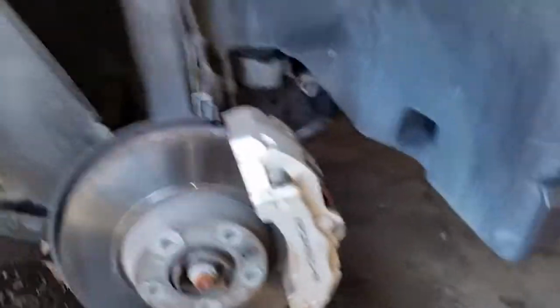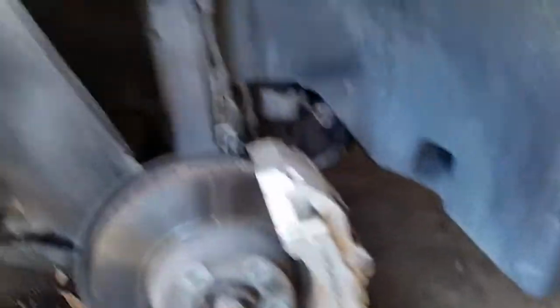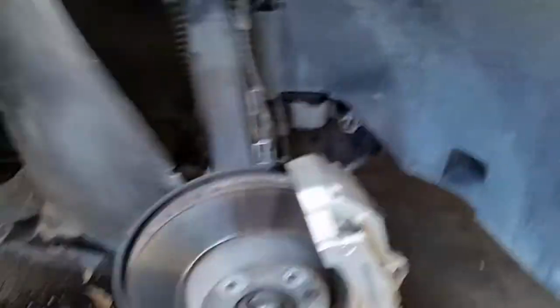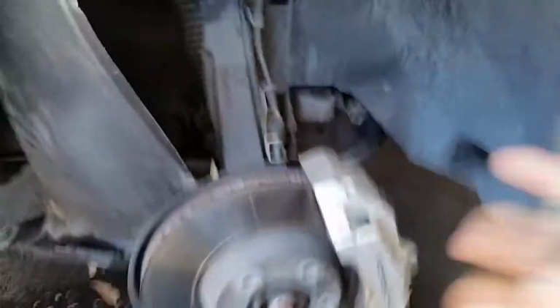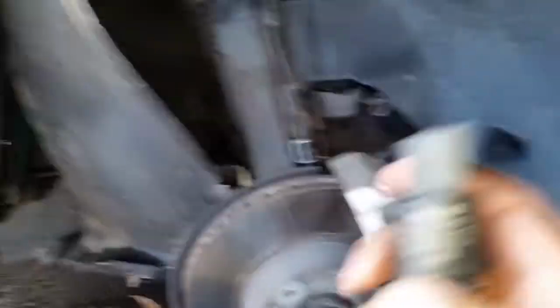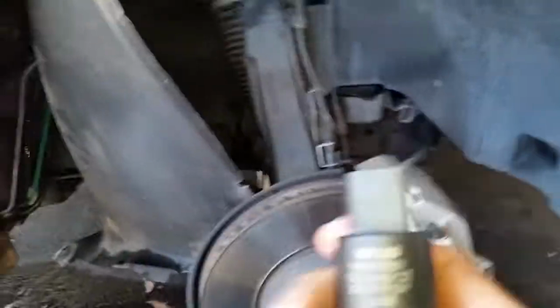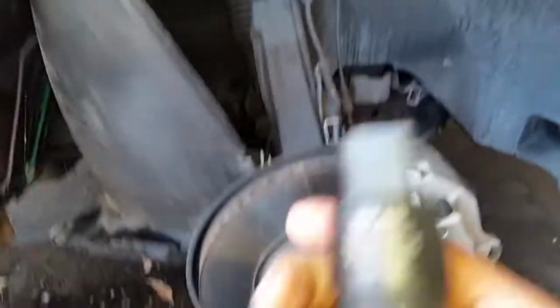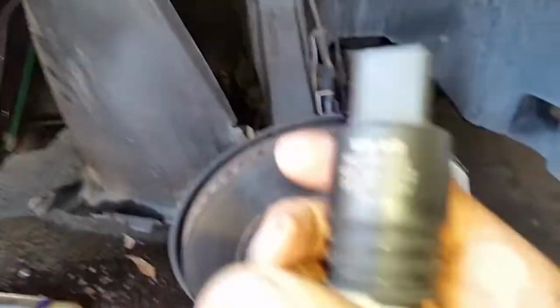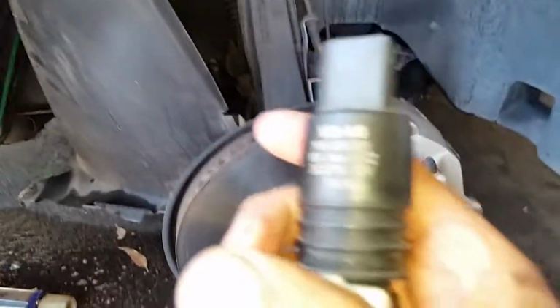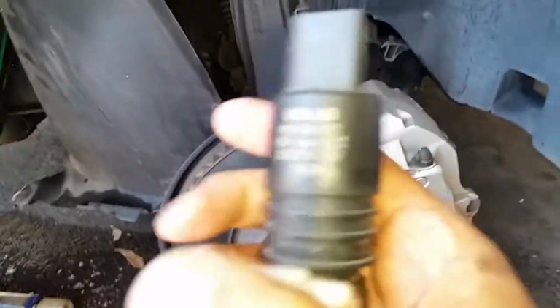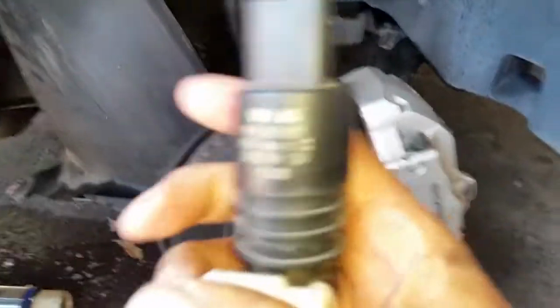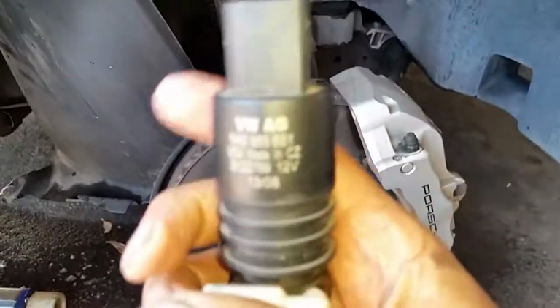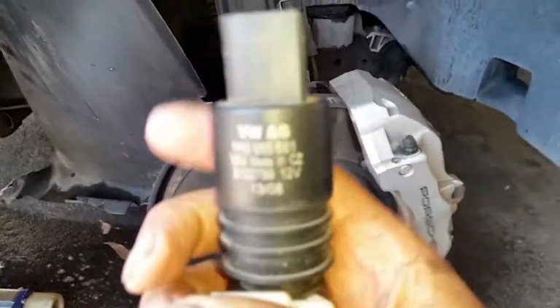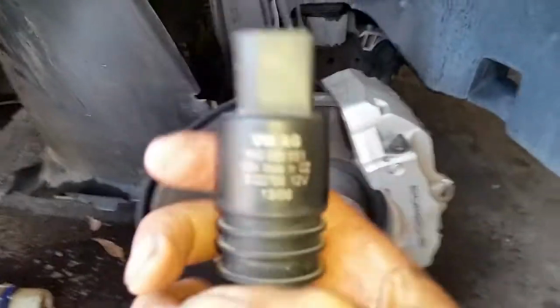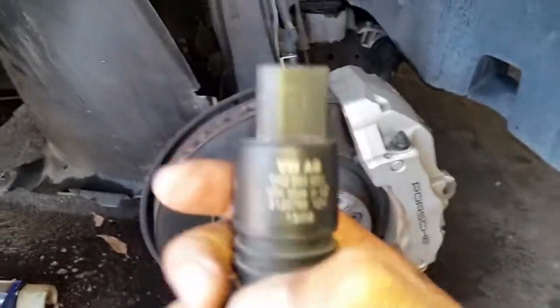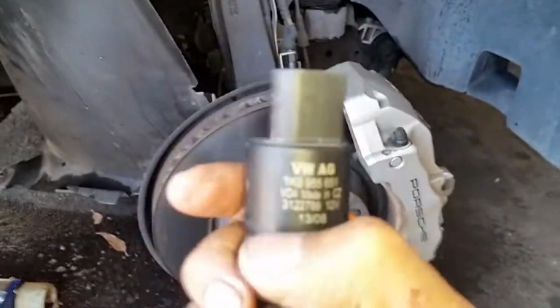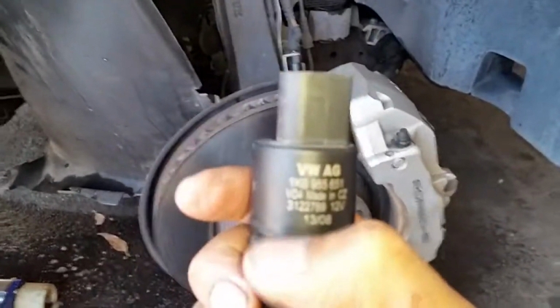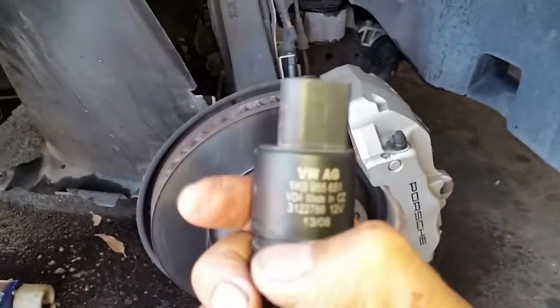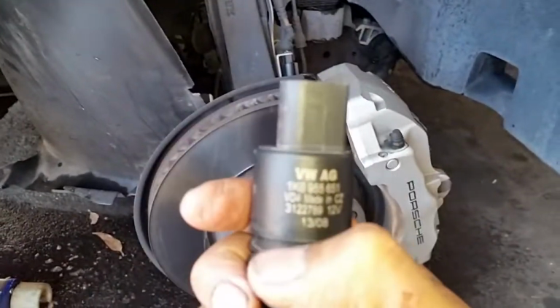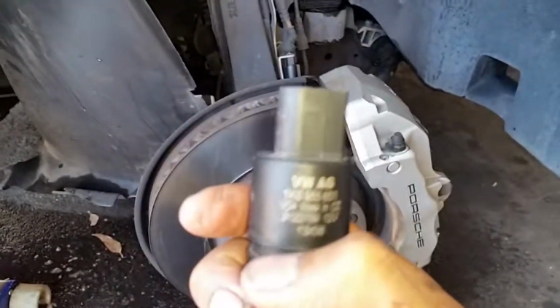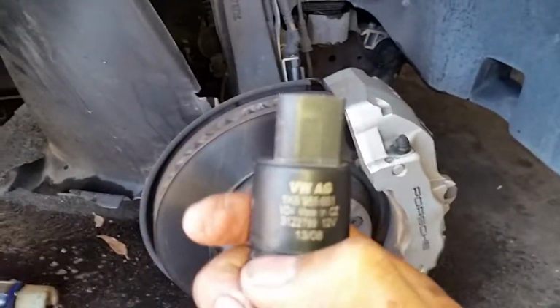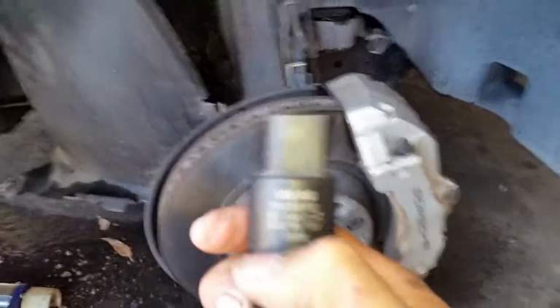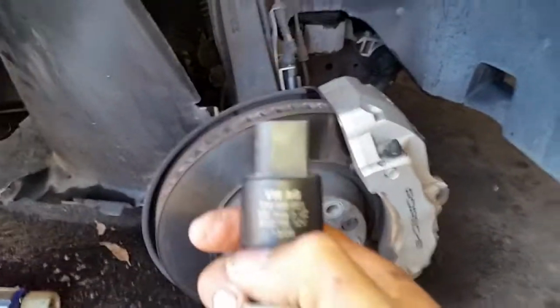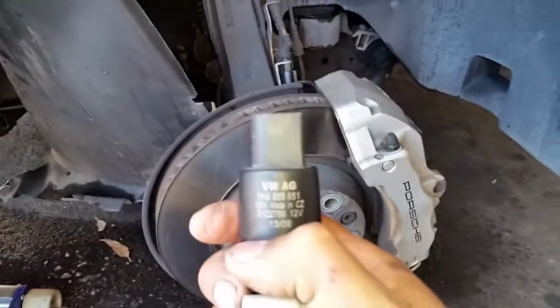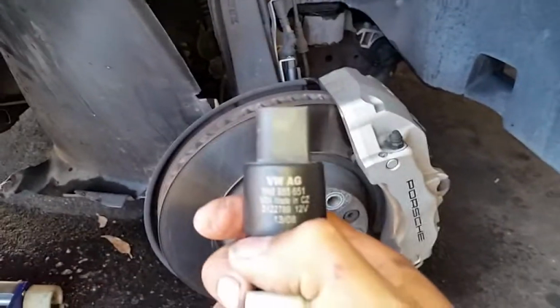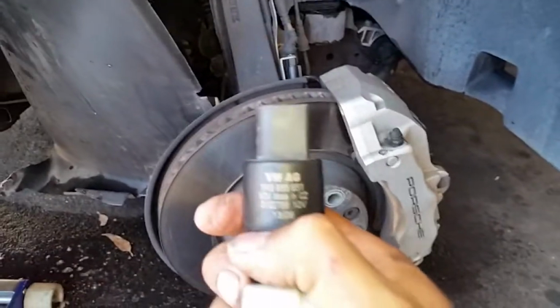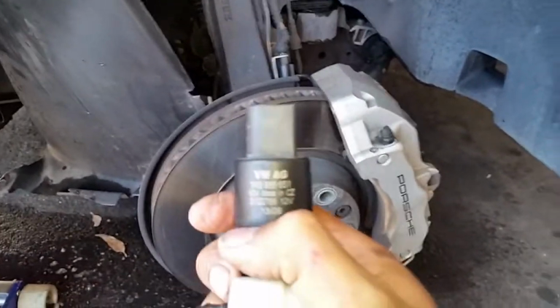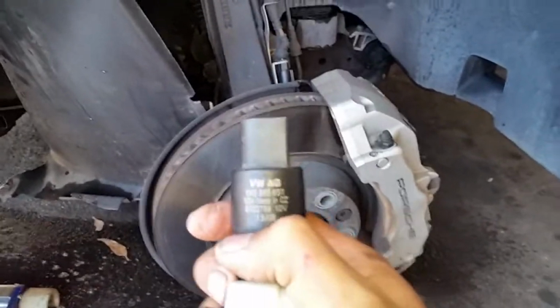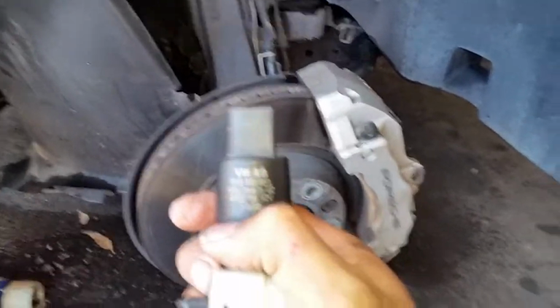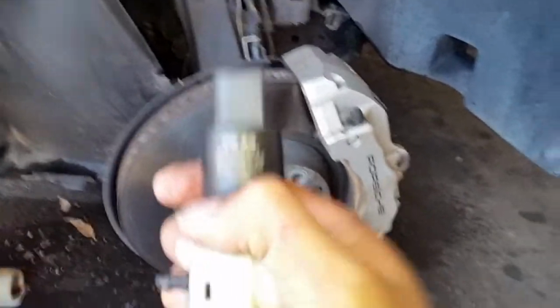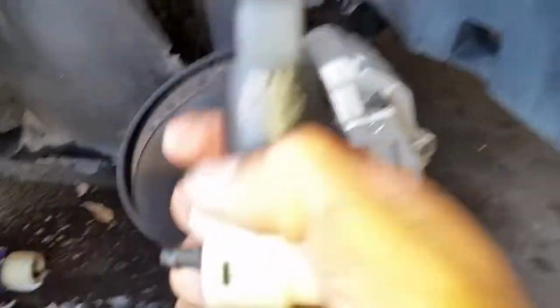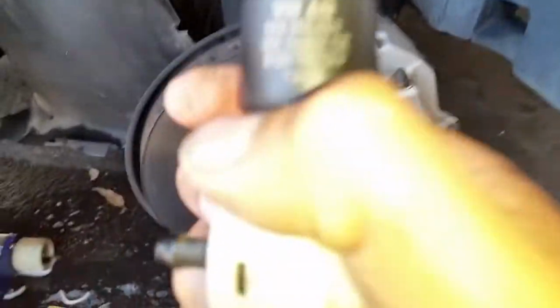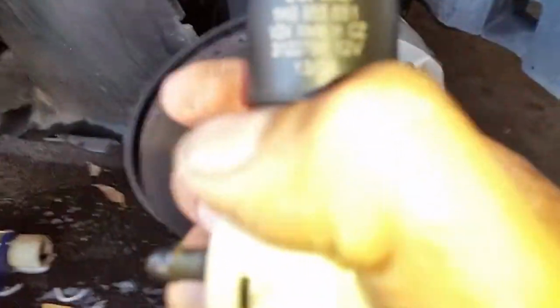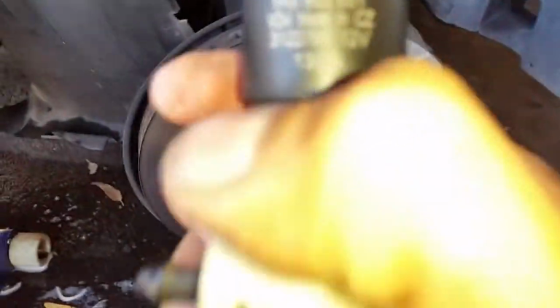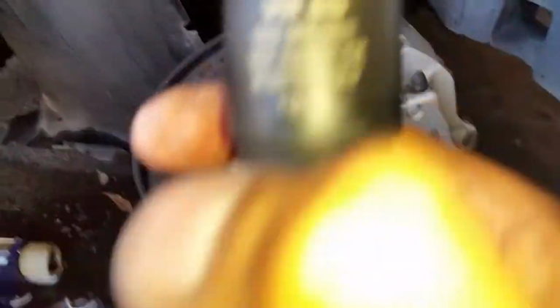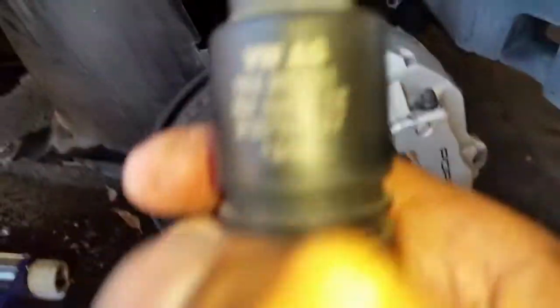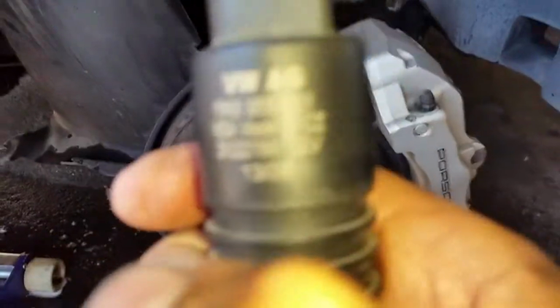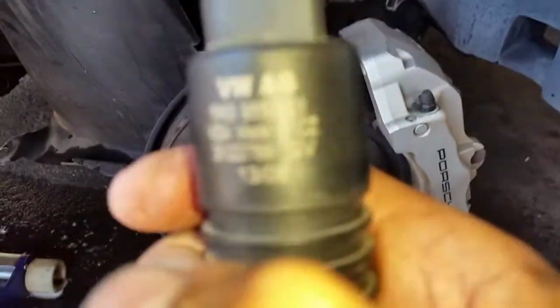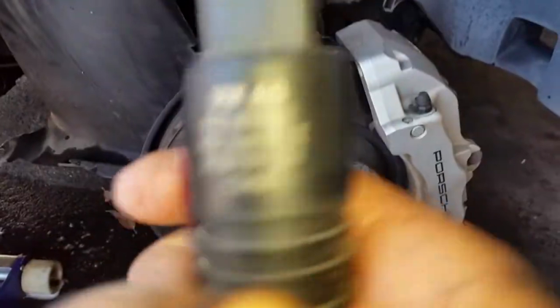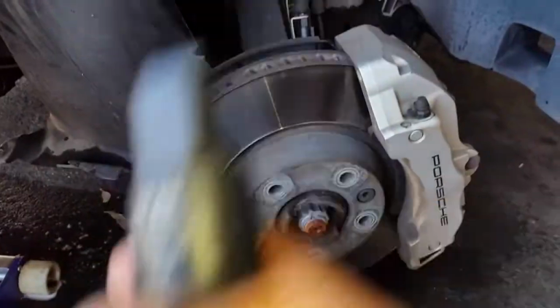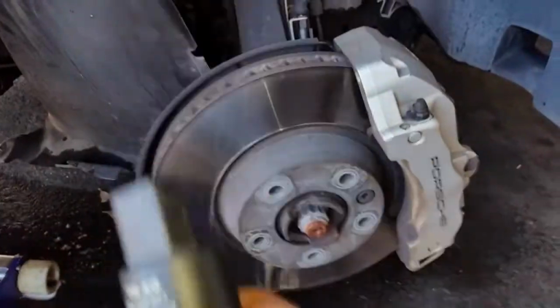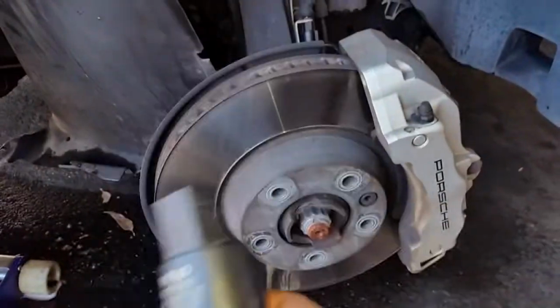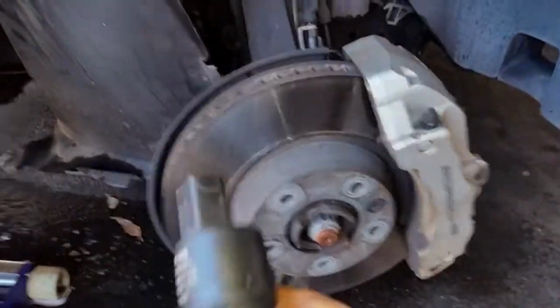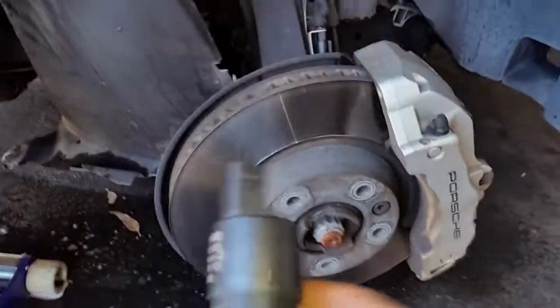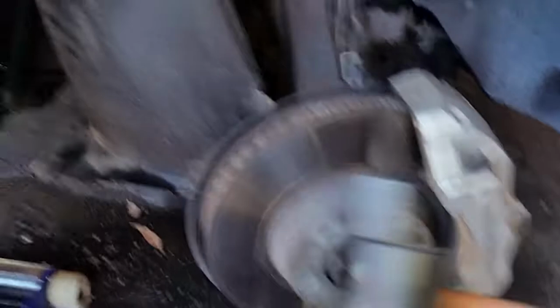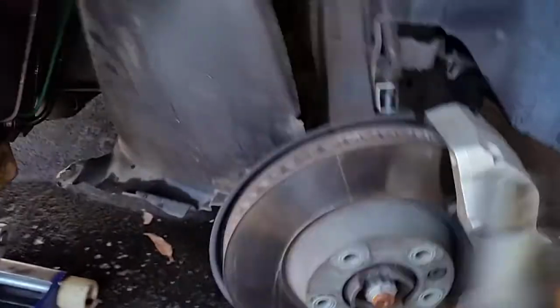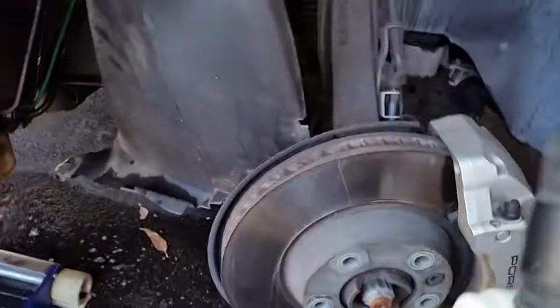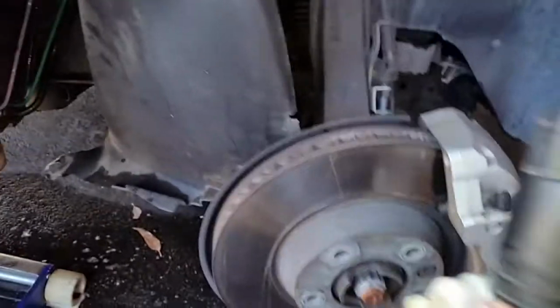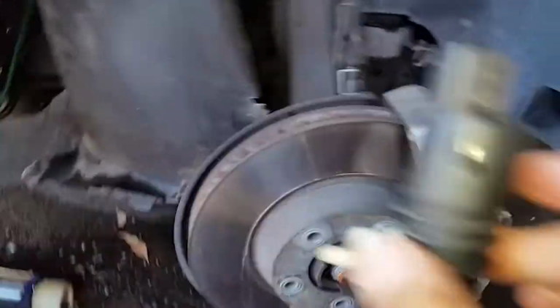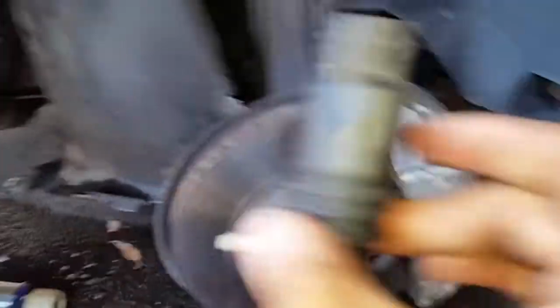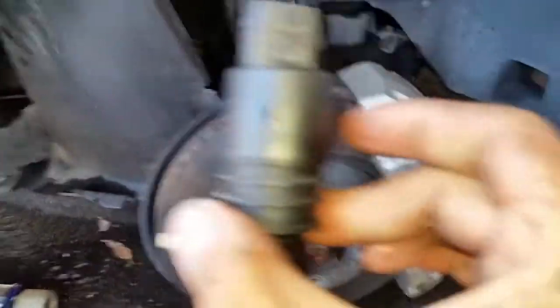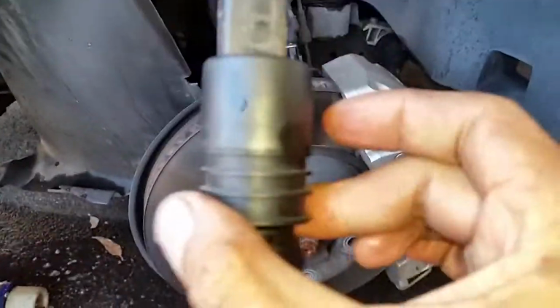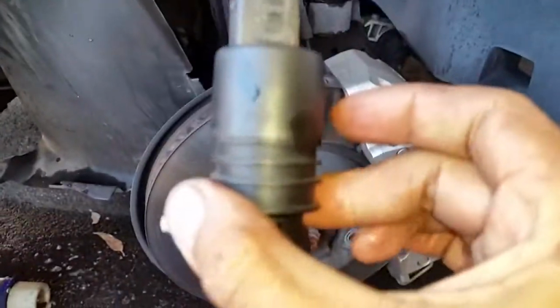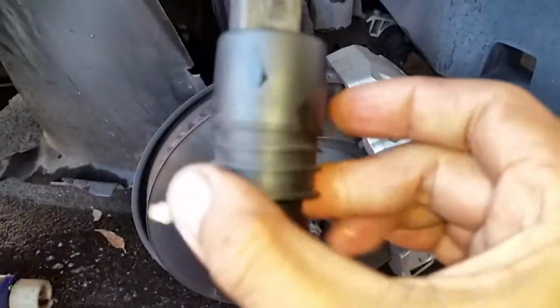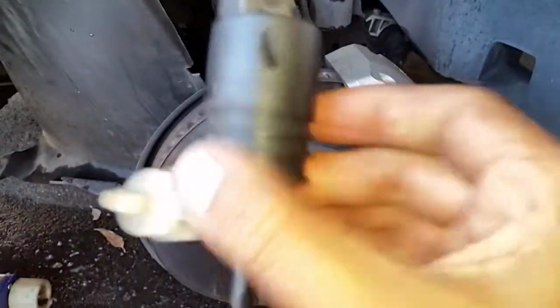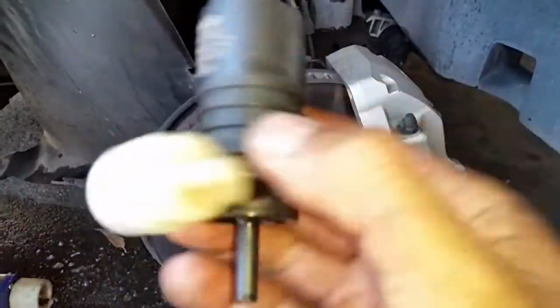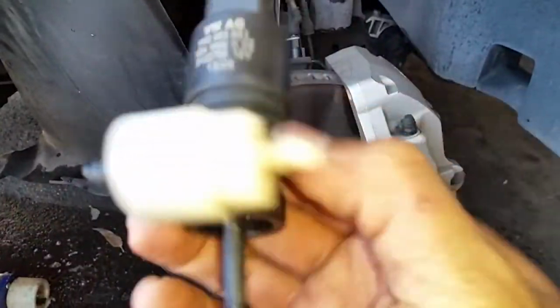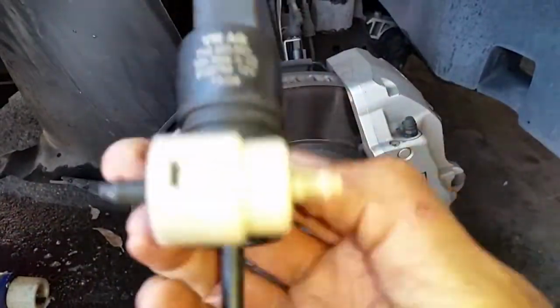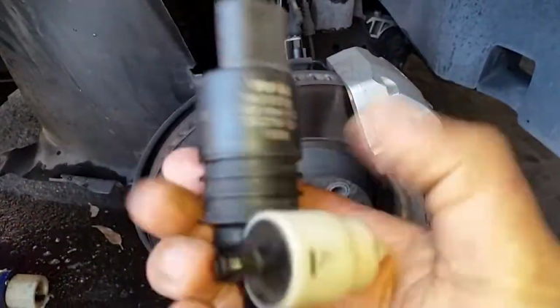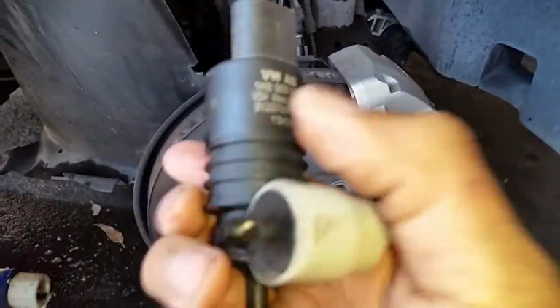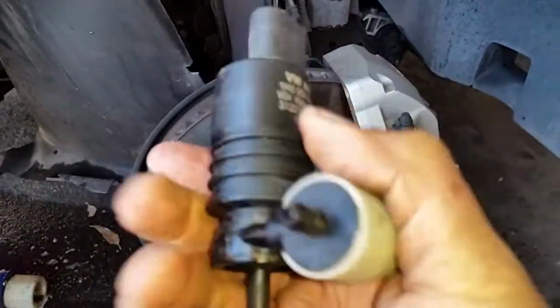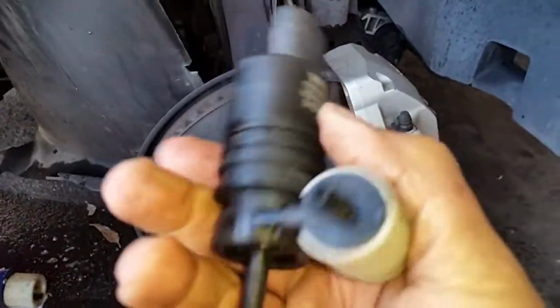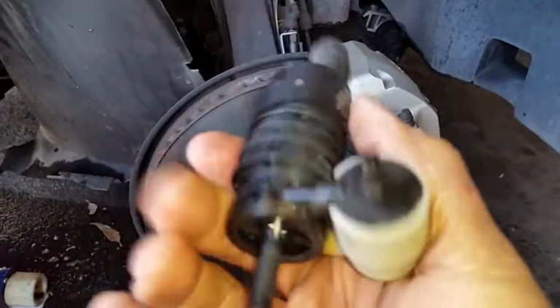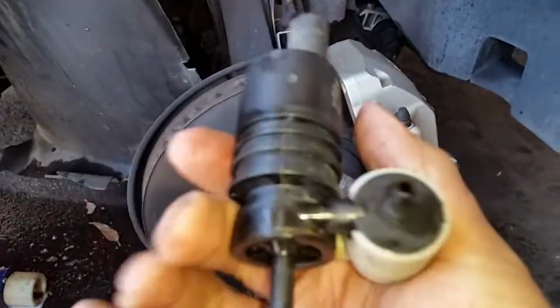And this is the little one here — that's the pump for your washer fluid.